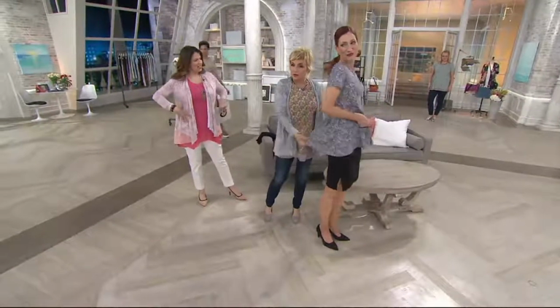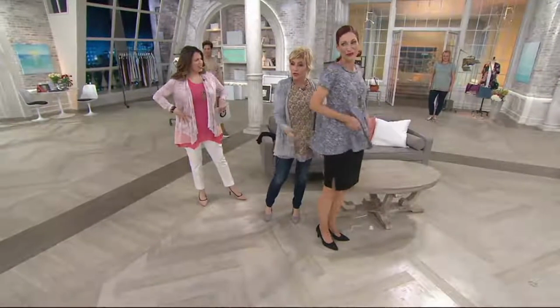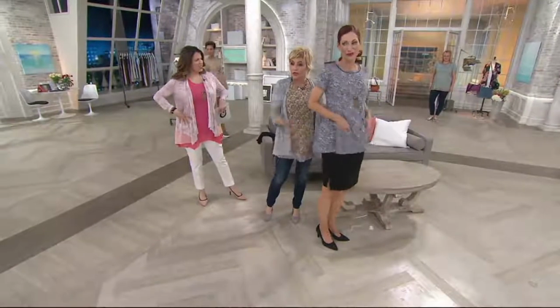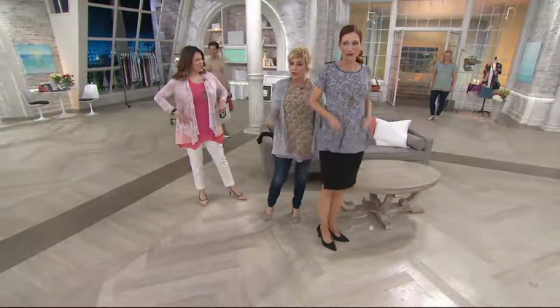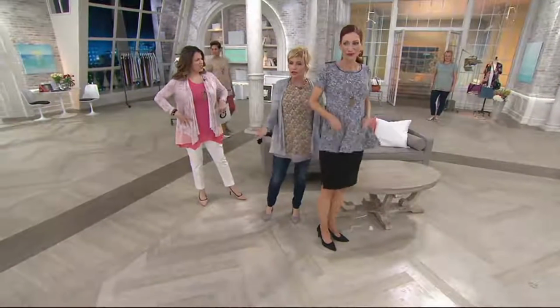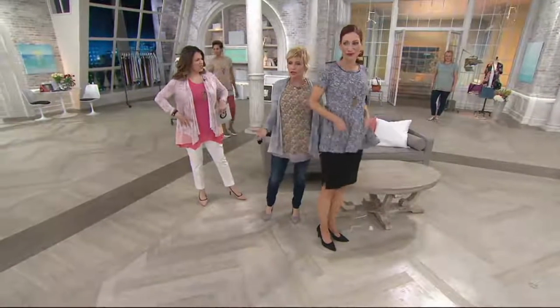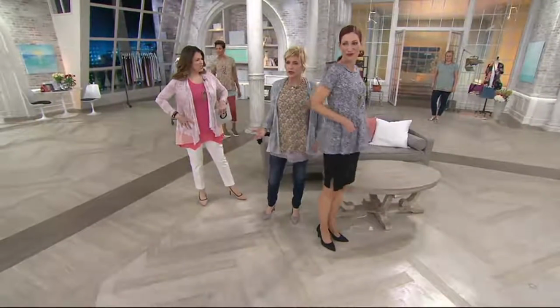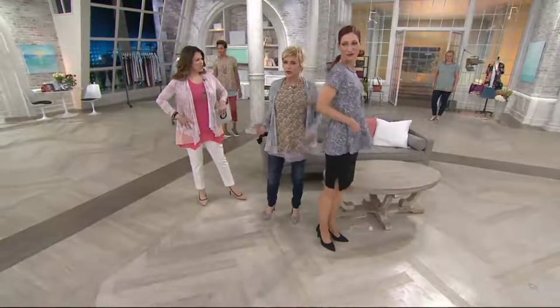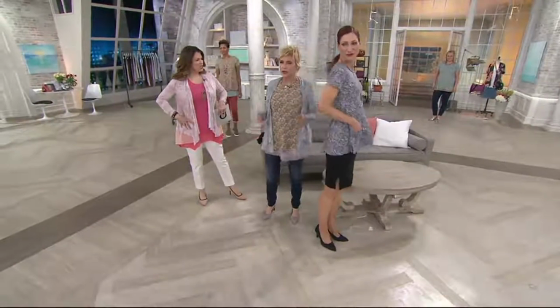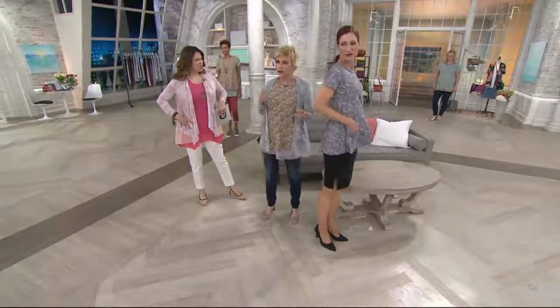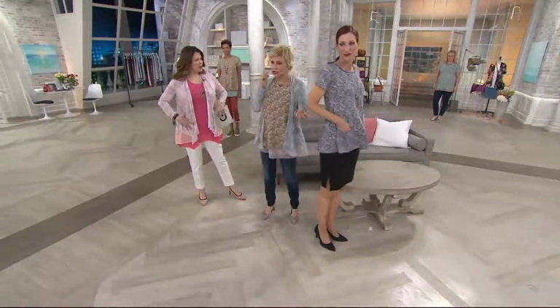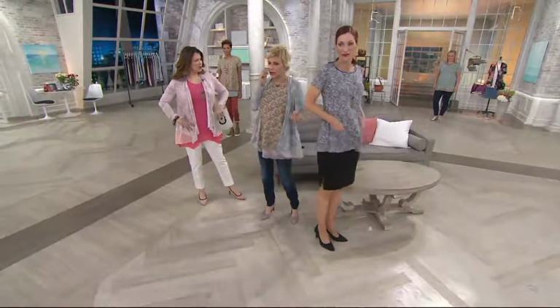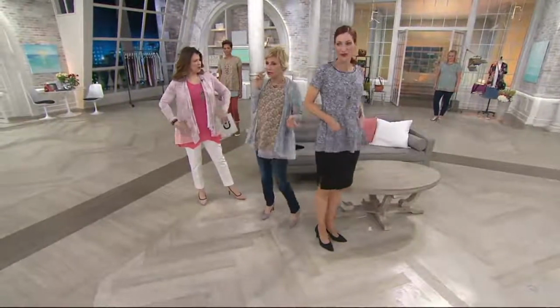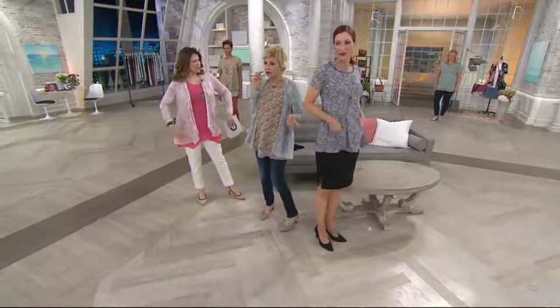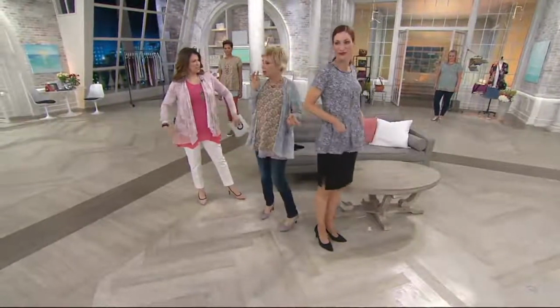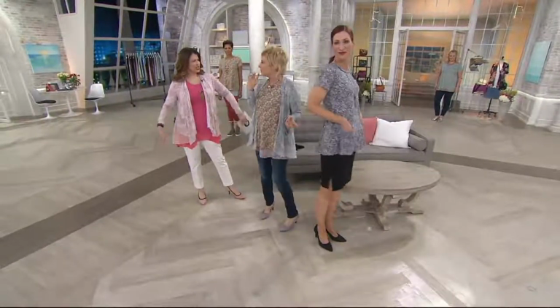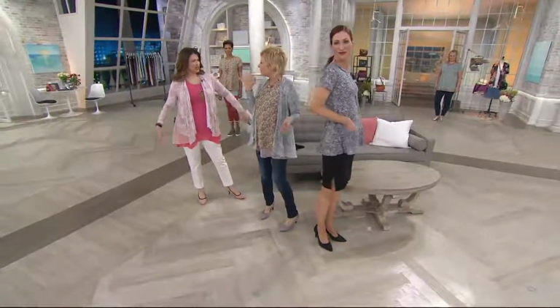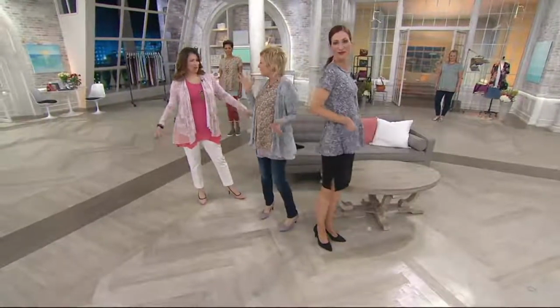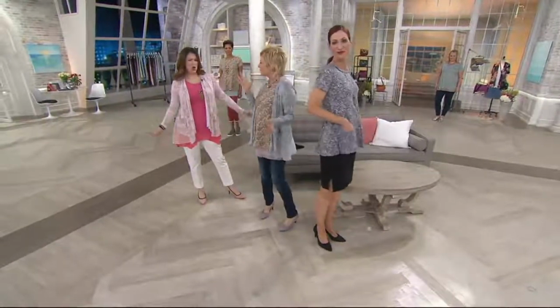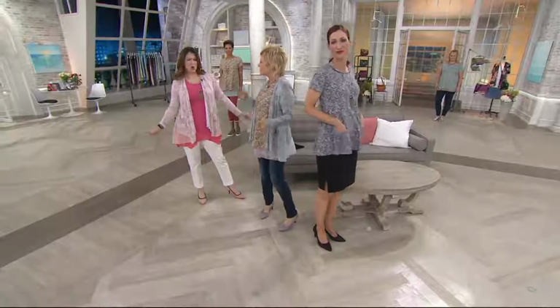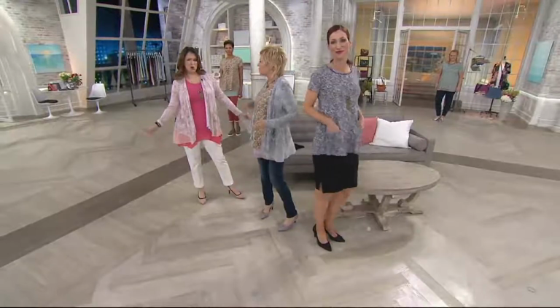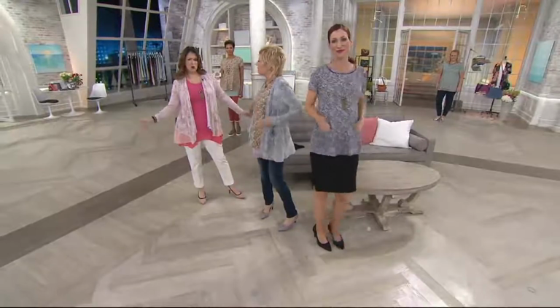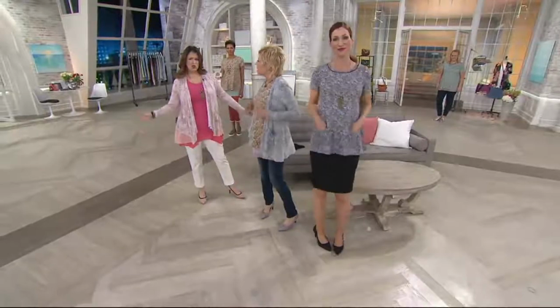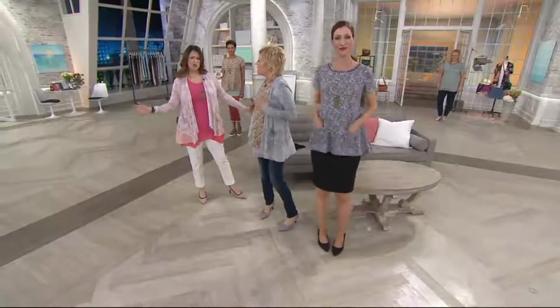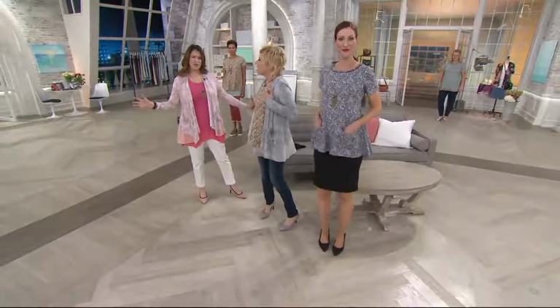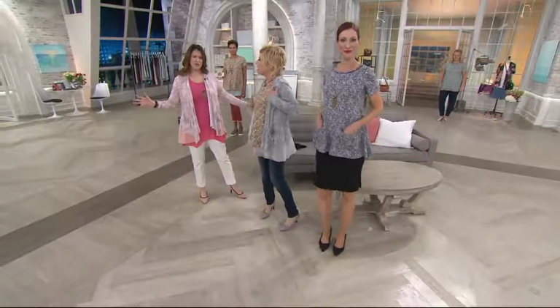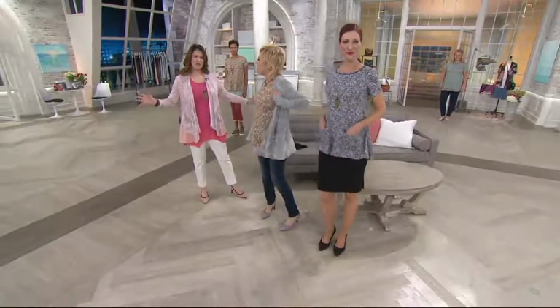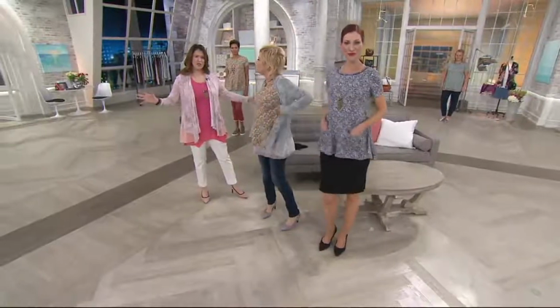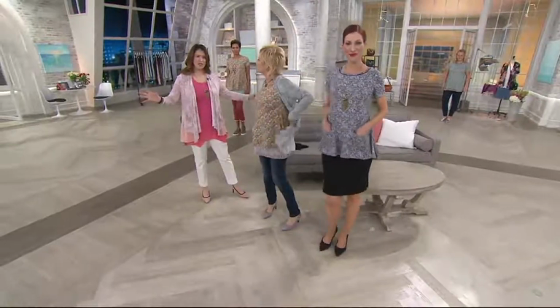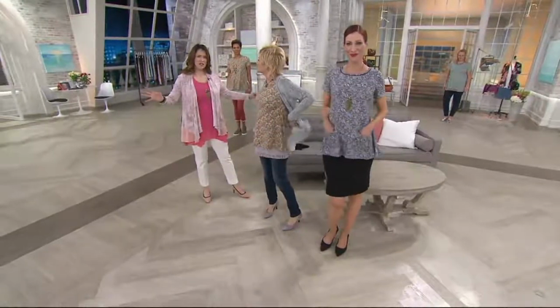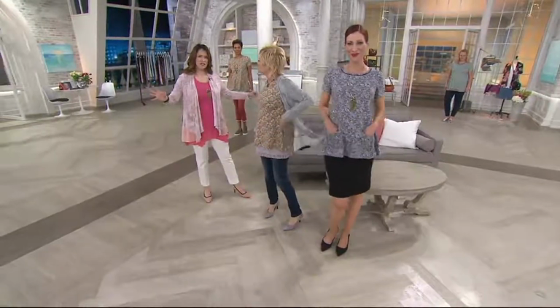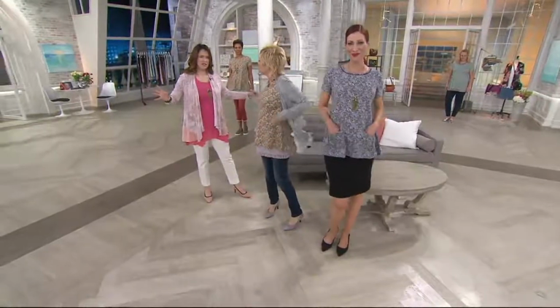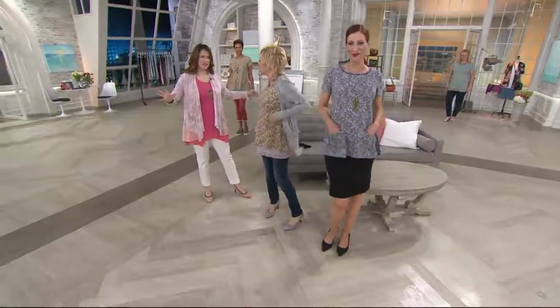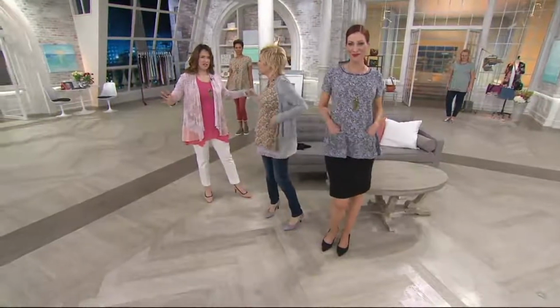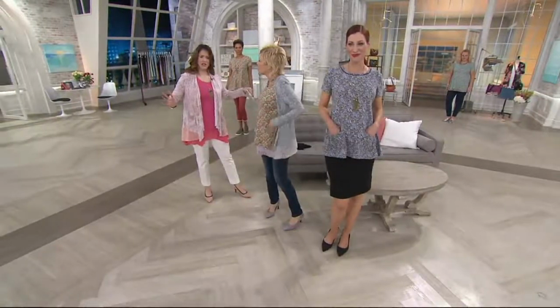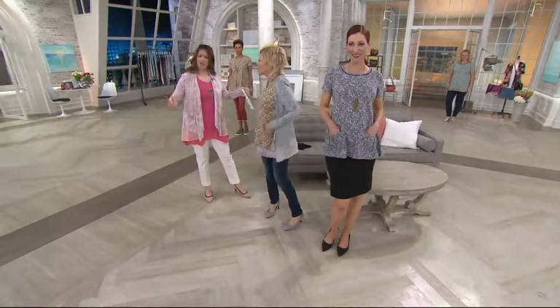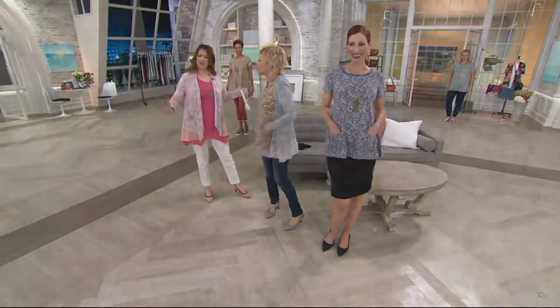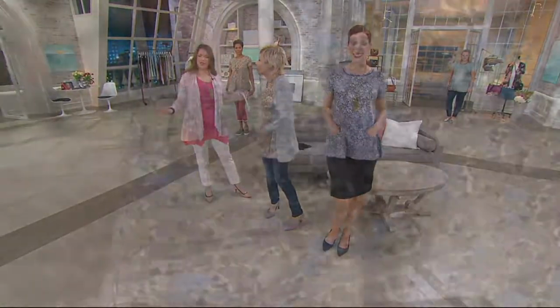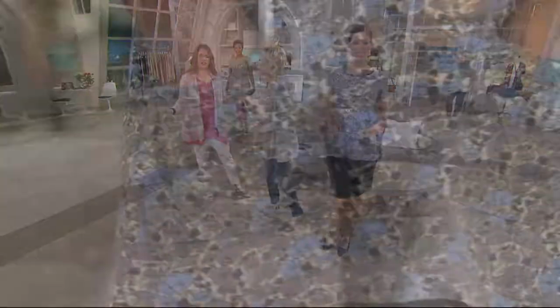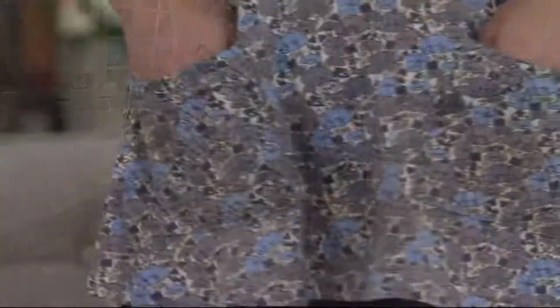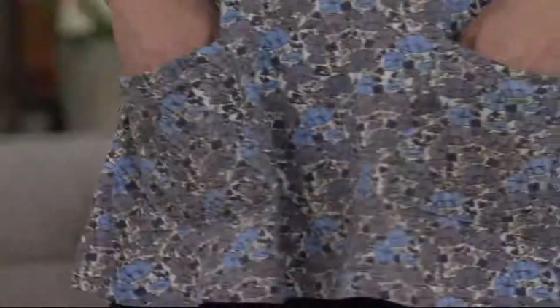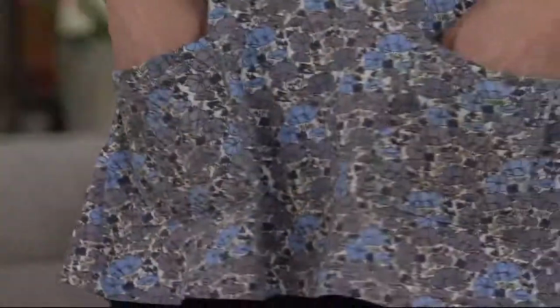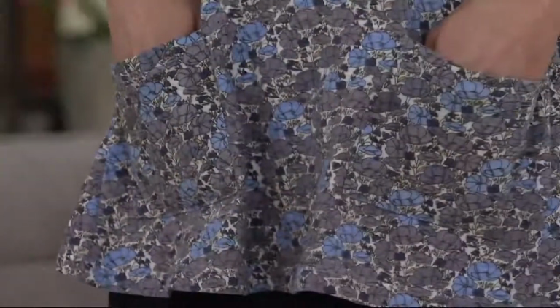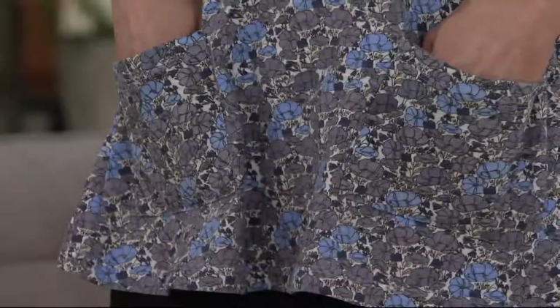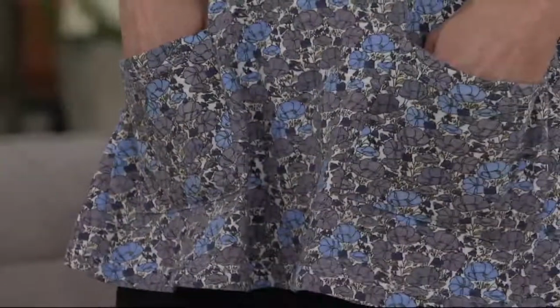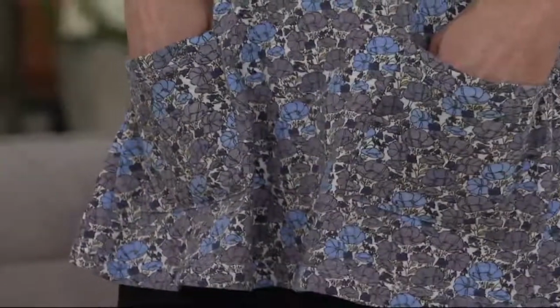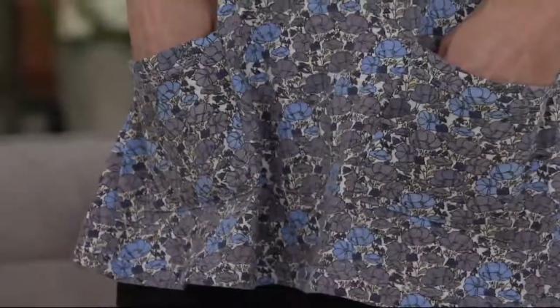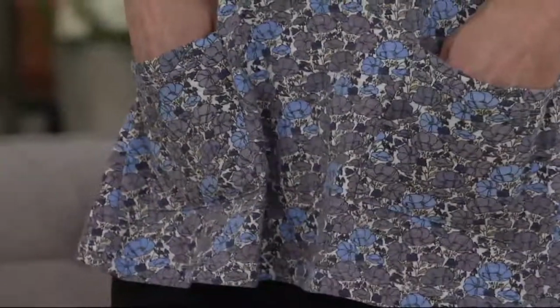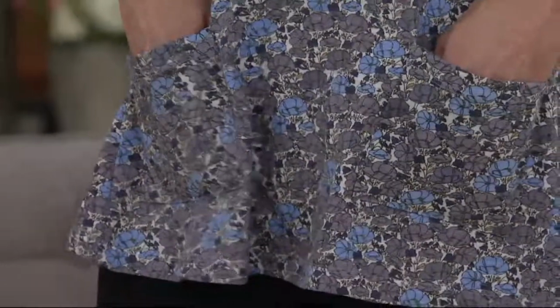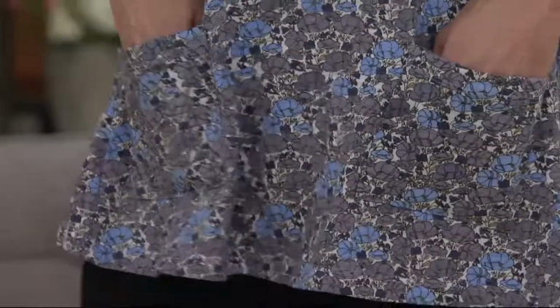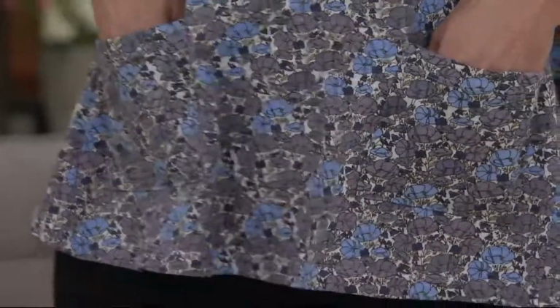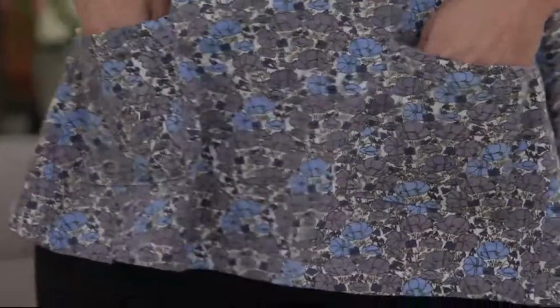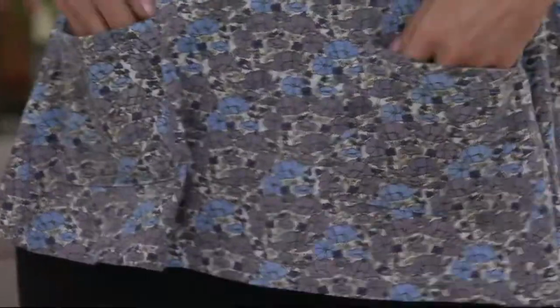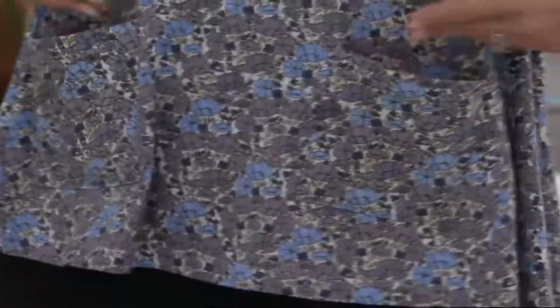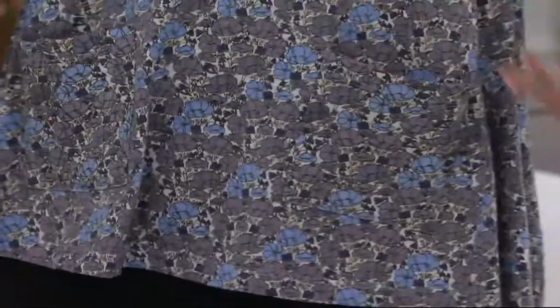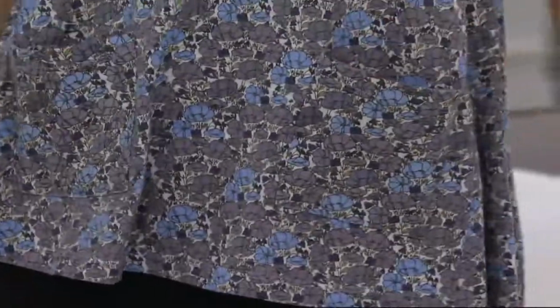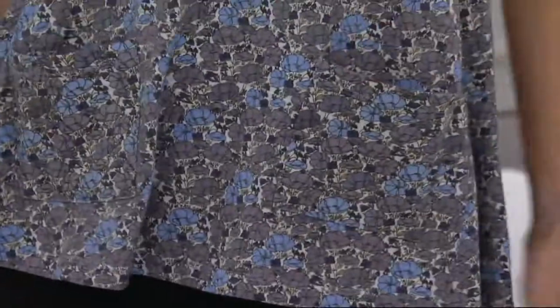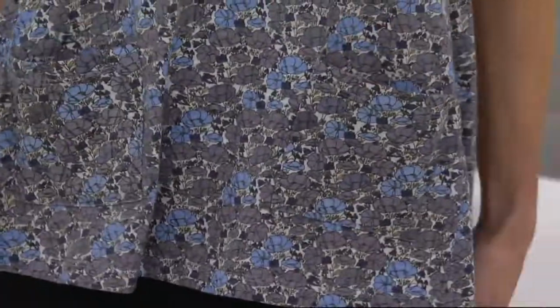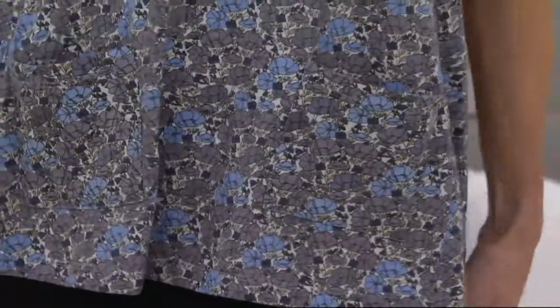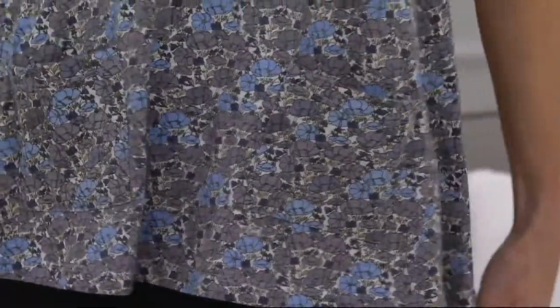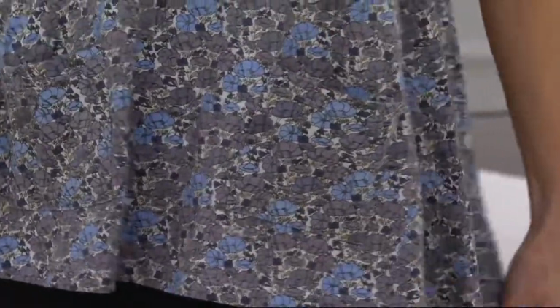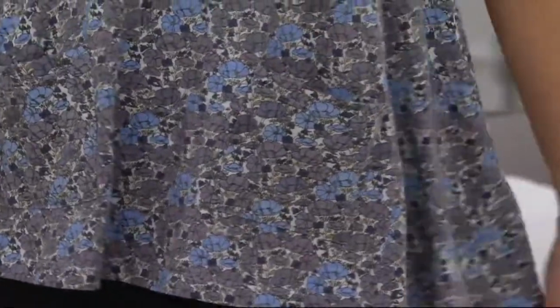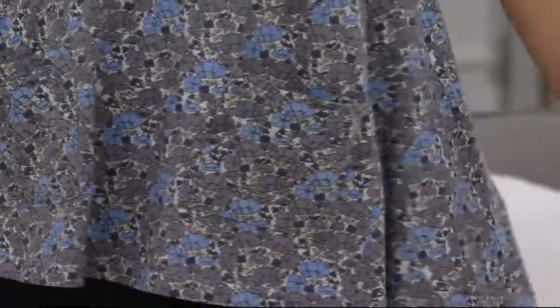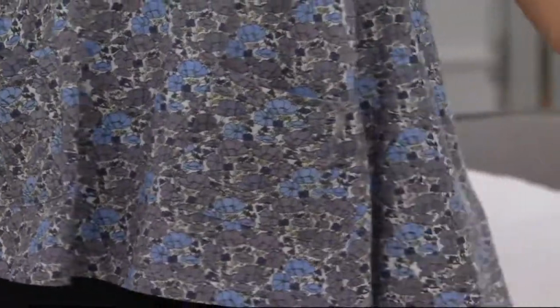This top has those godets and pockets. You never feel exposed — you feel so good coming and going, with anybody looking at you.